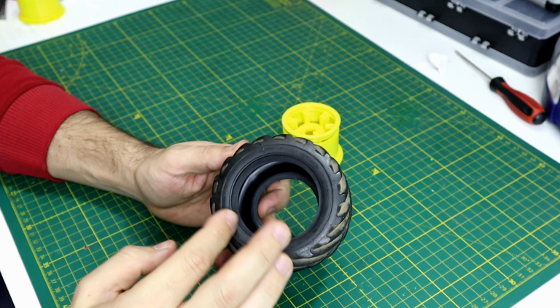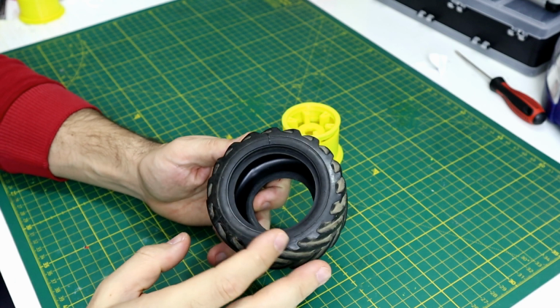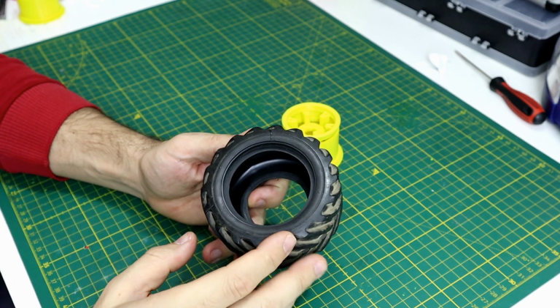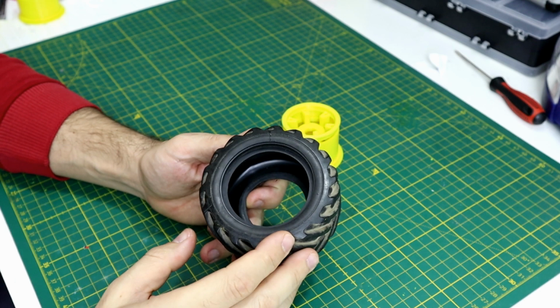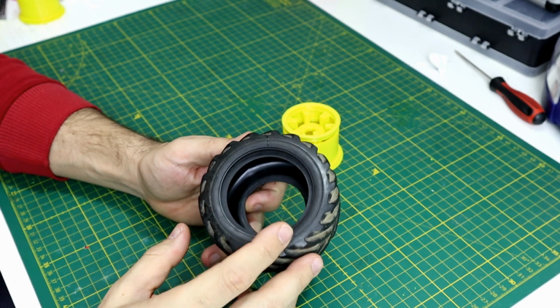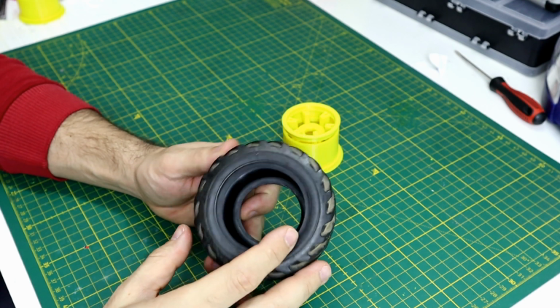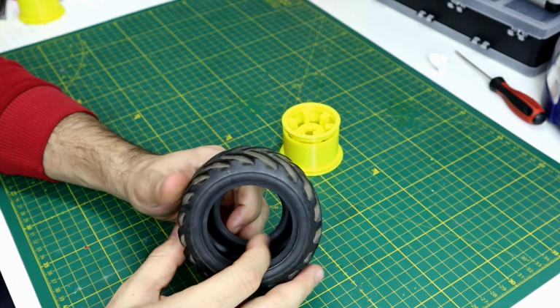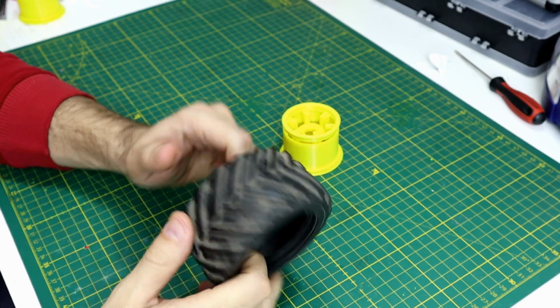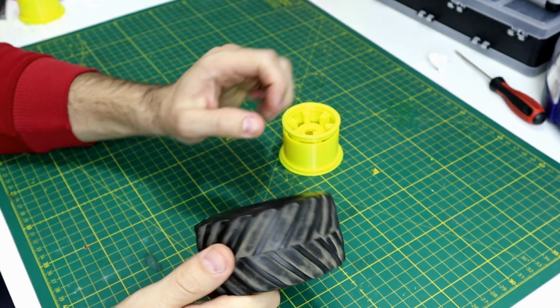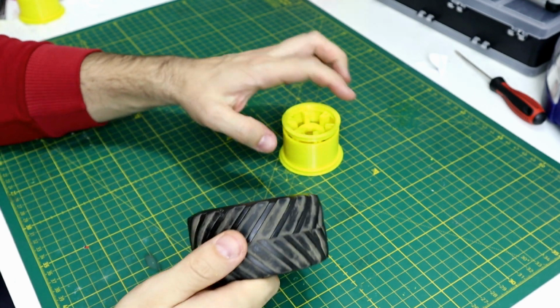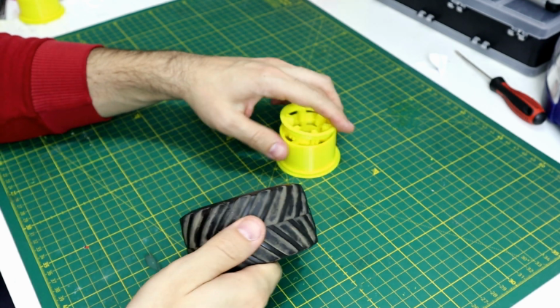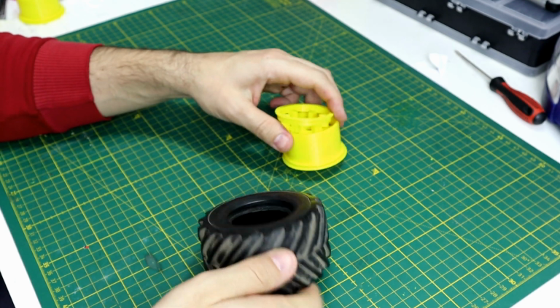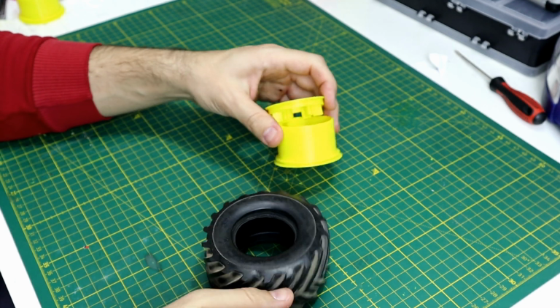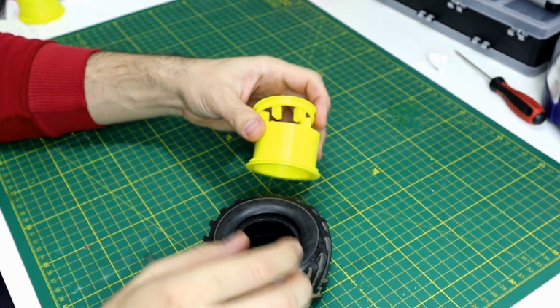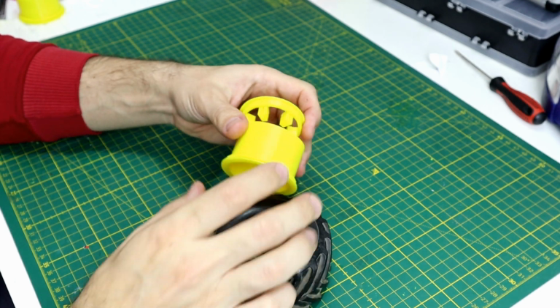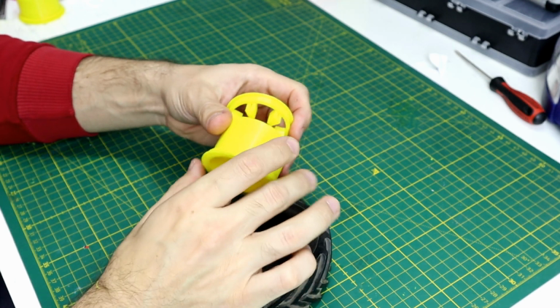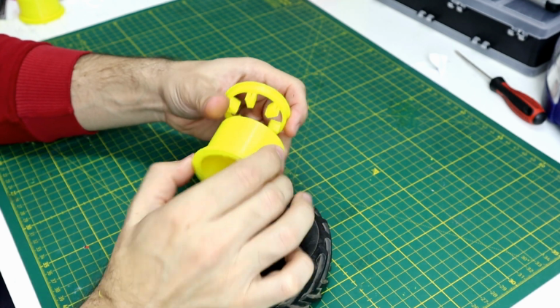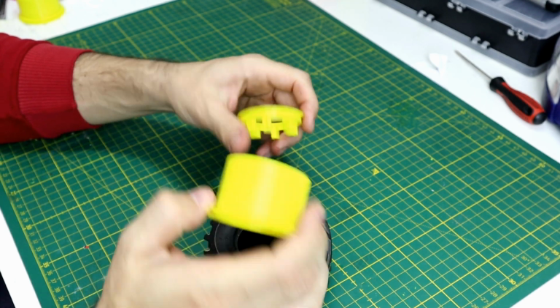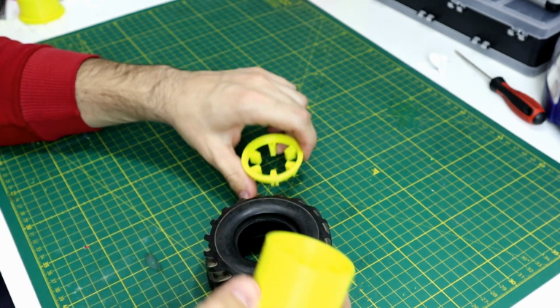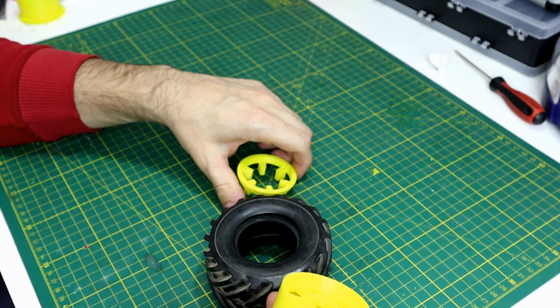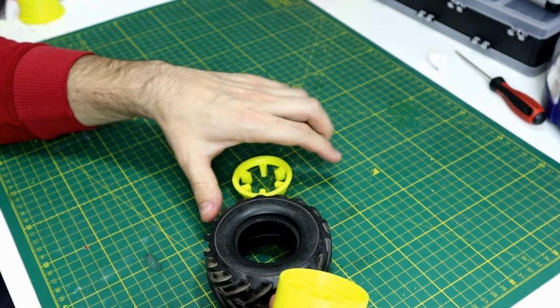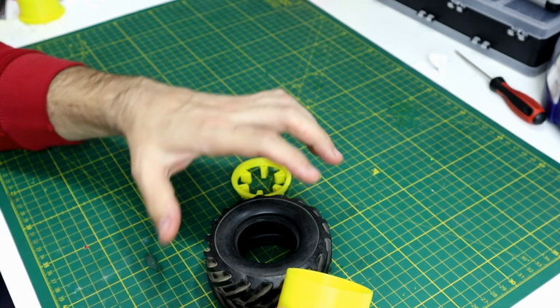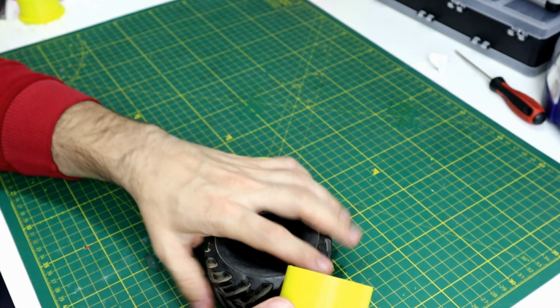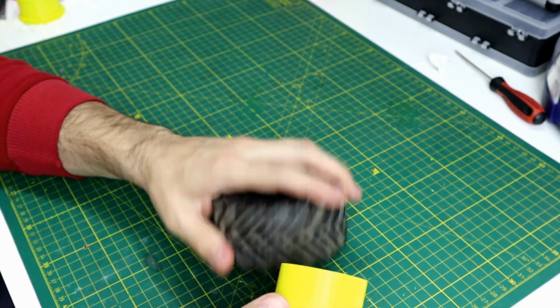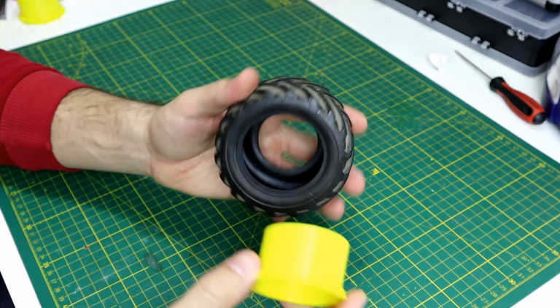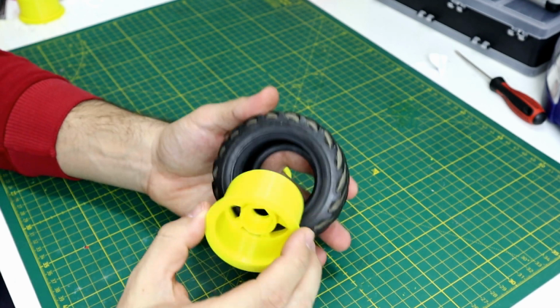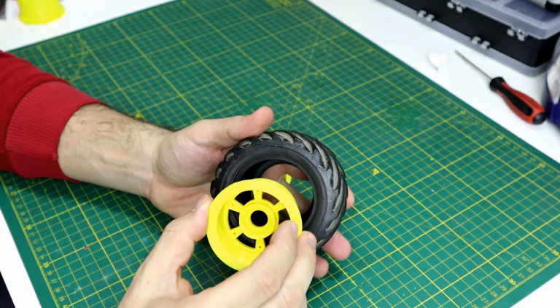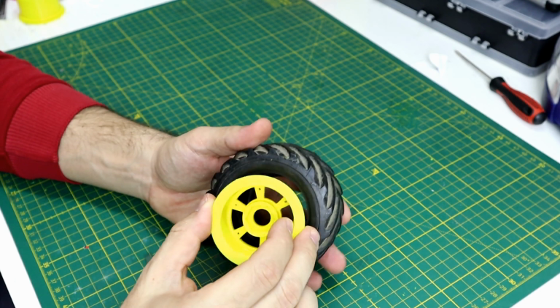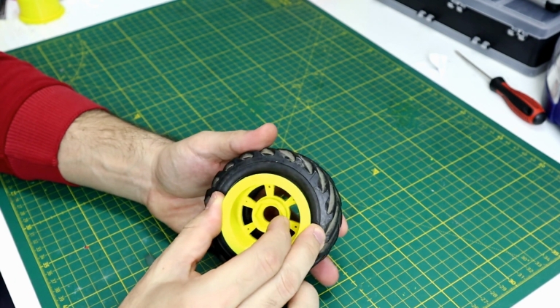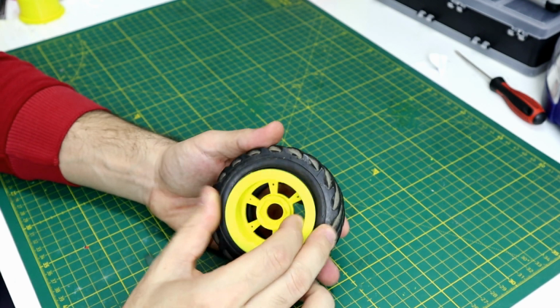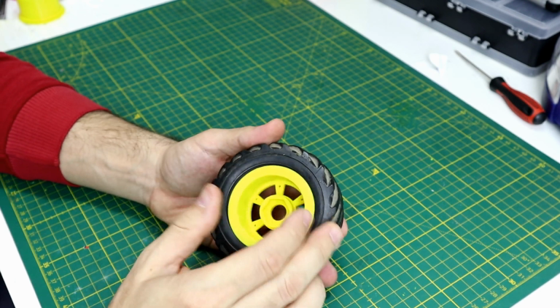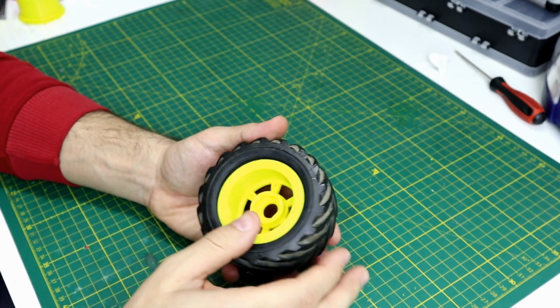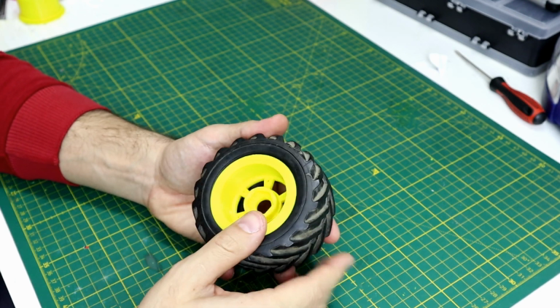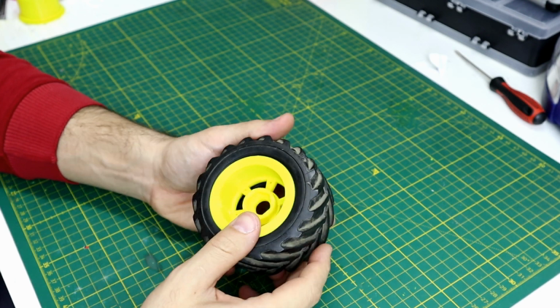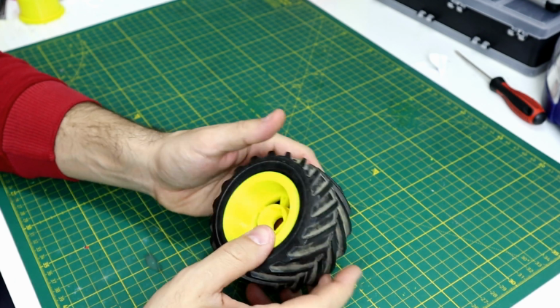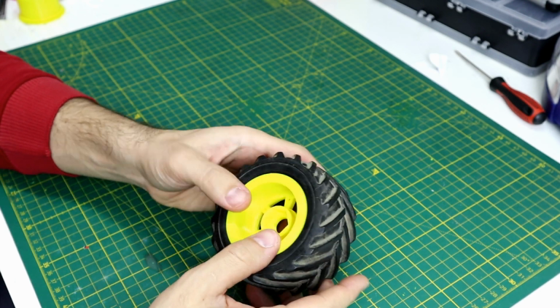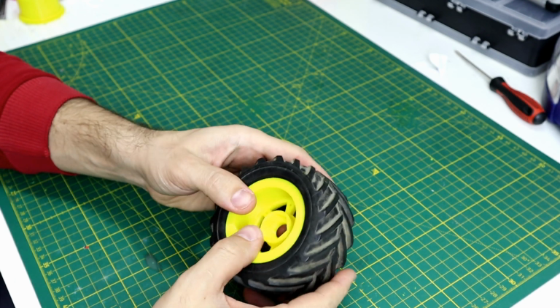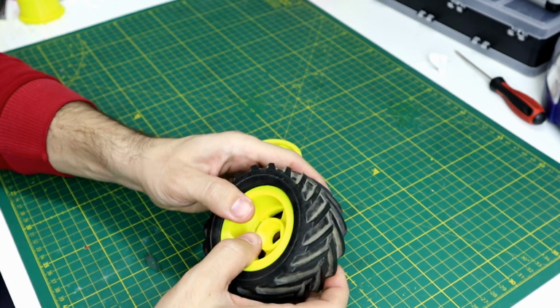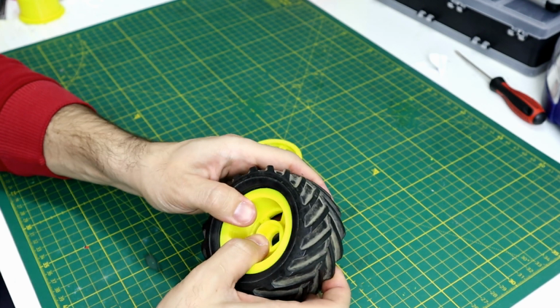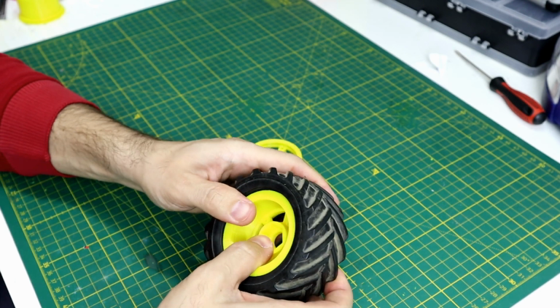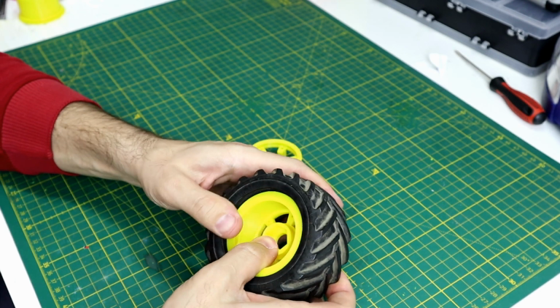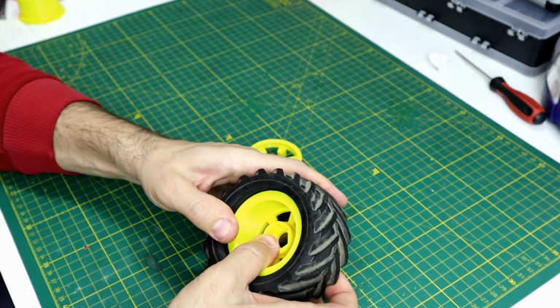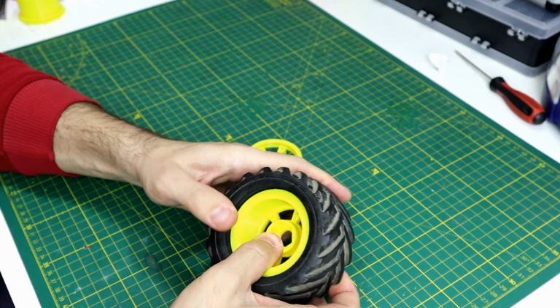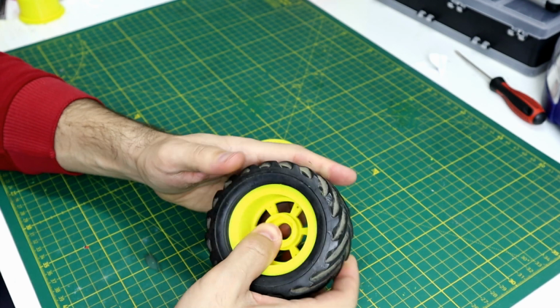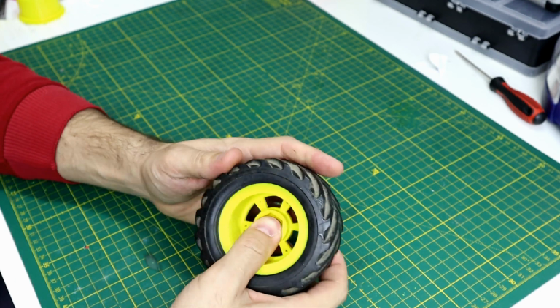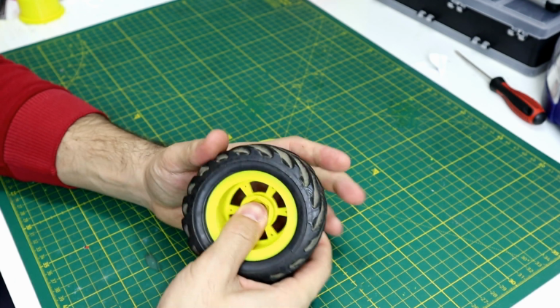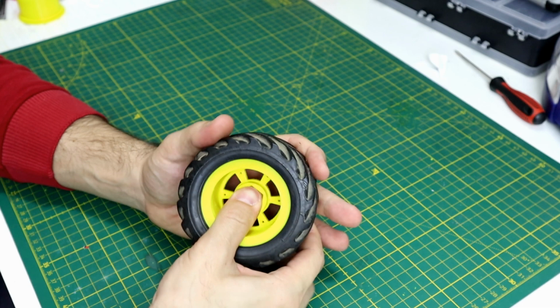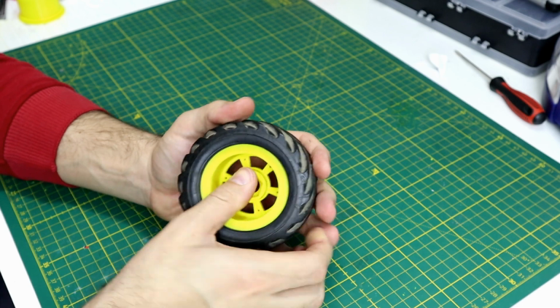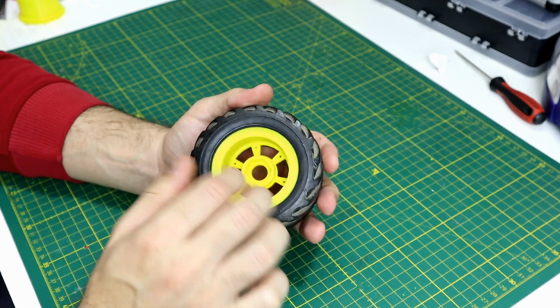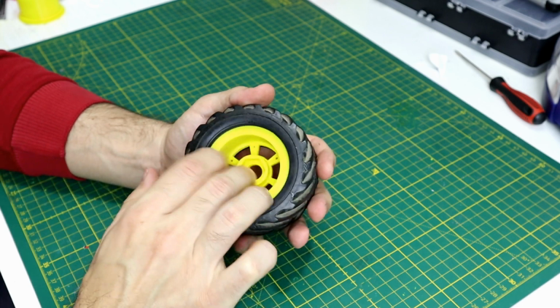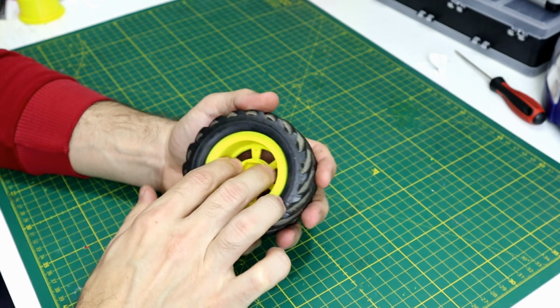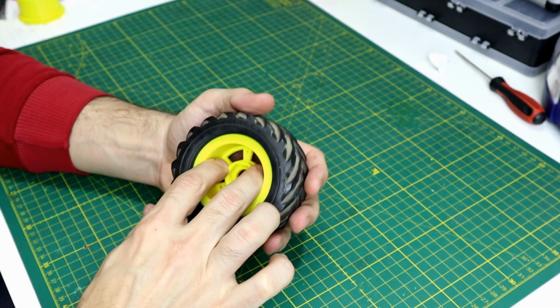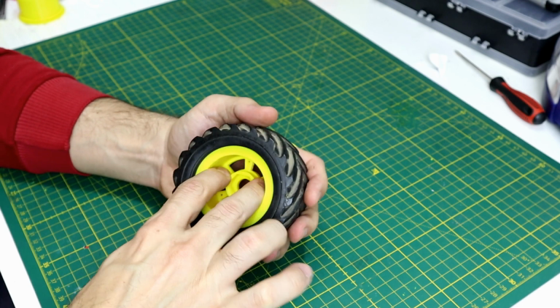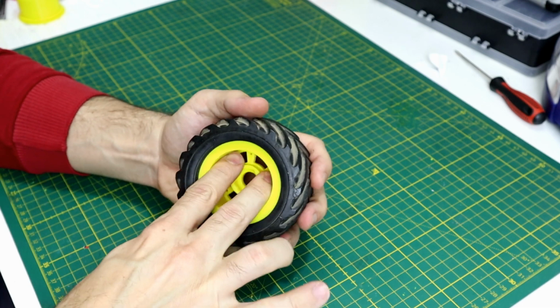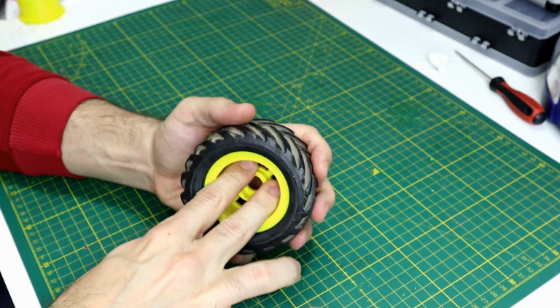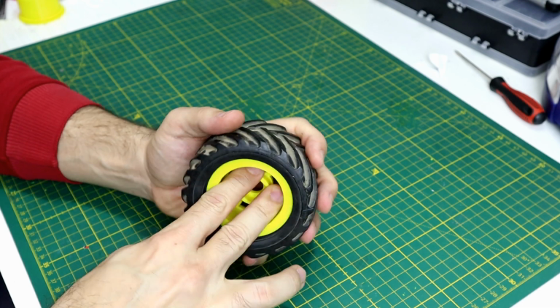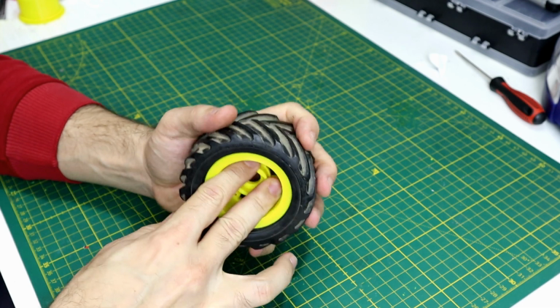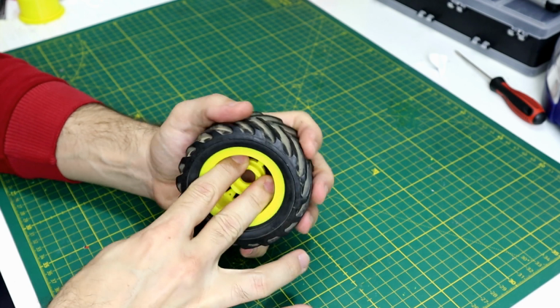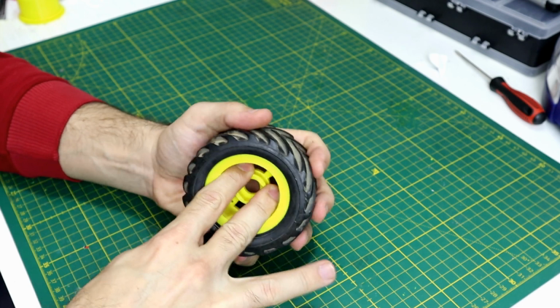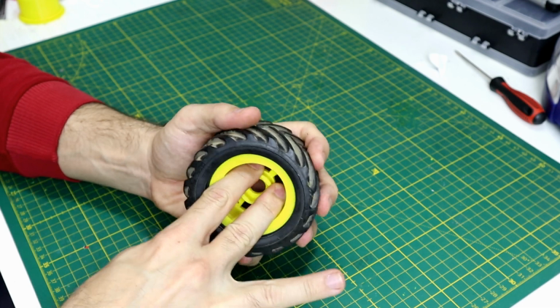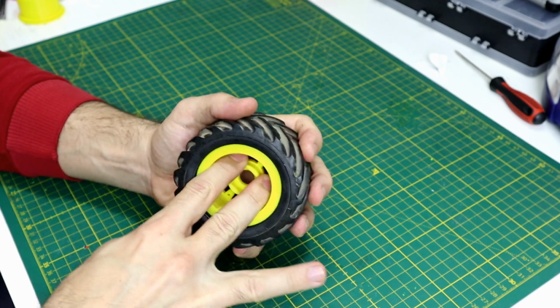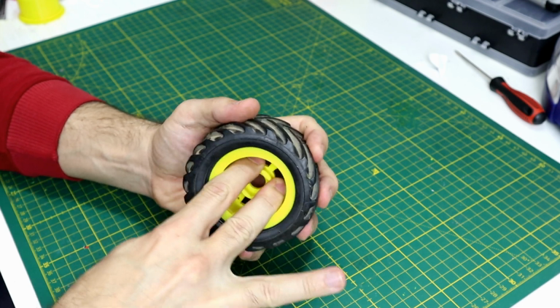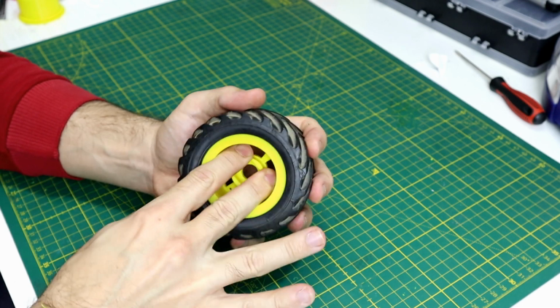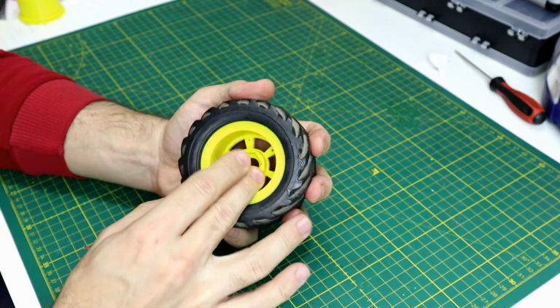Hello it's Sully and welcome back. In today's video I designed and 3D printed wheels for my RC car.